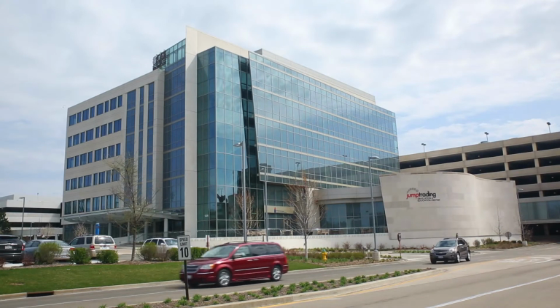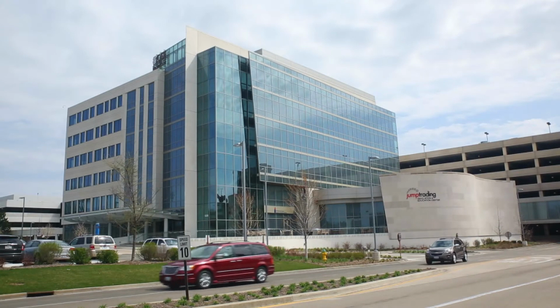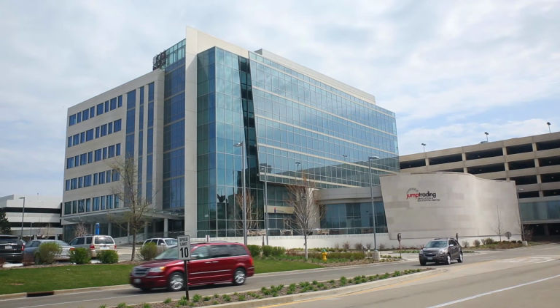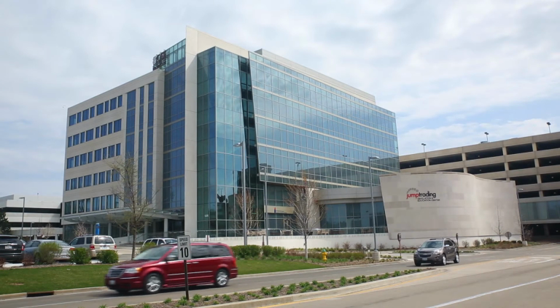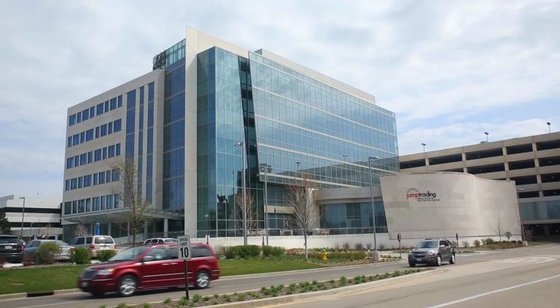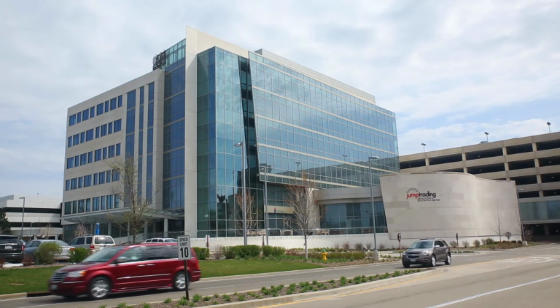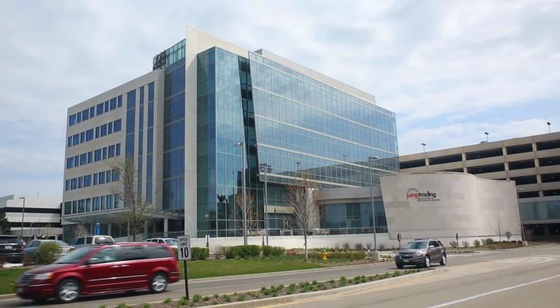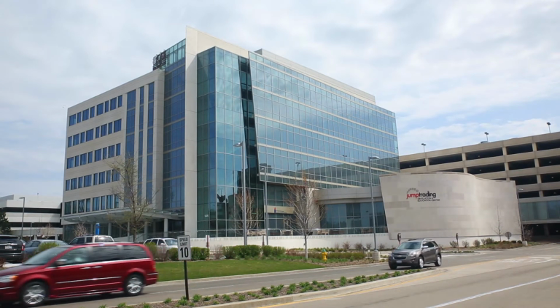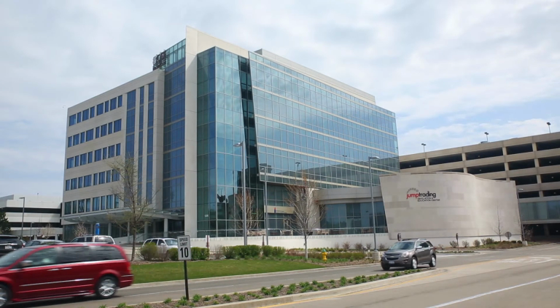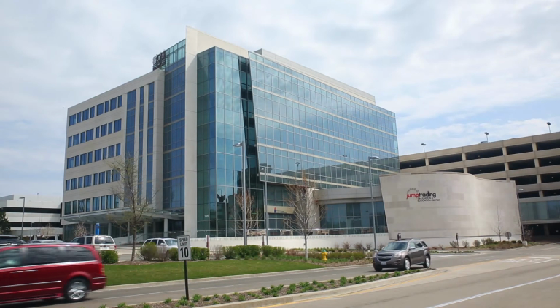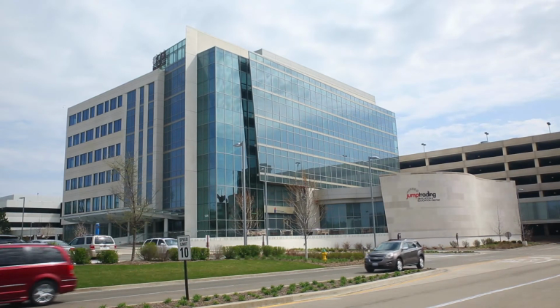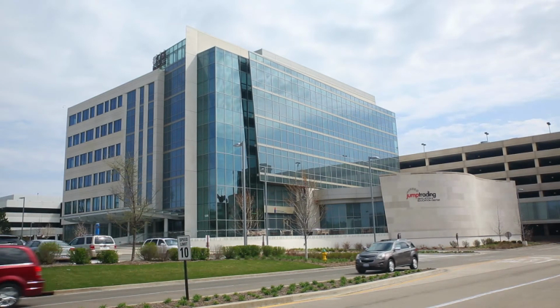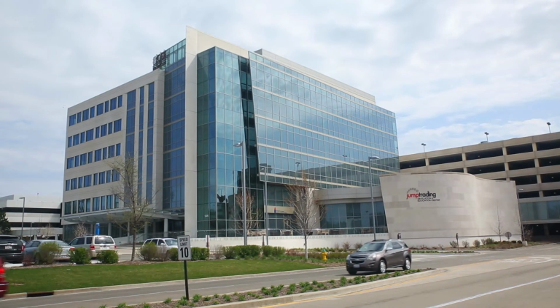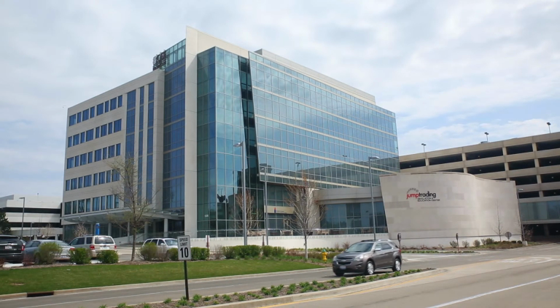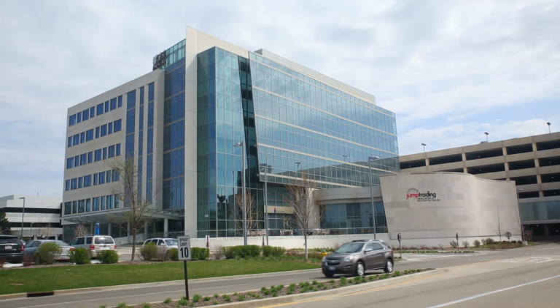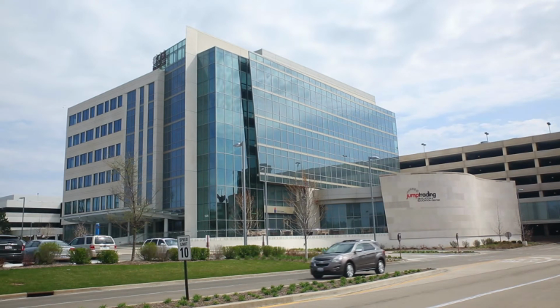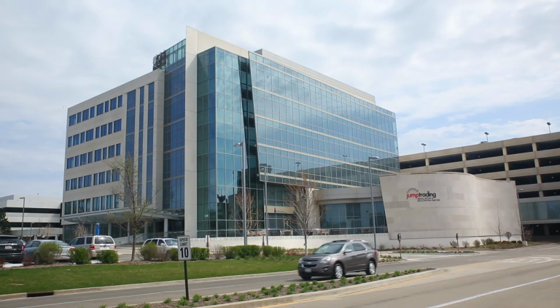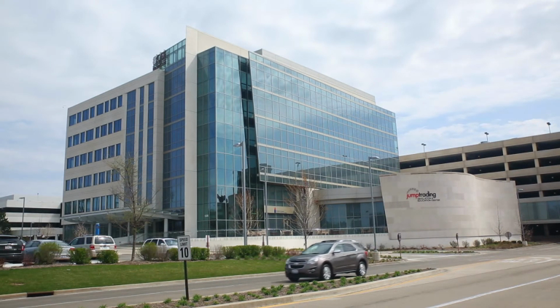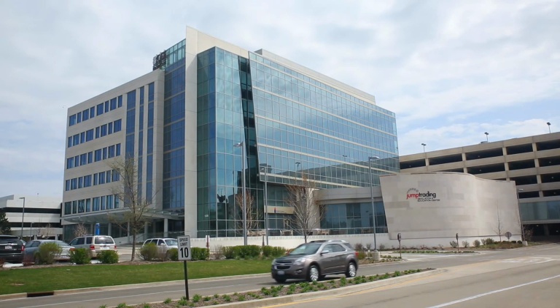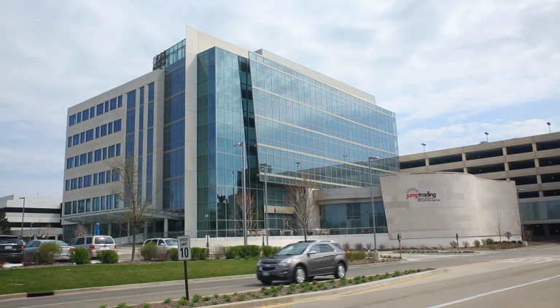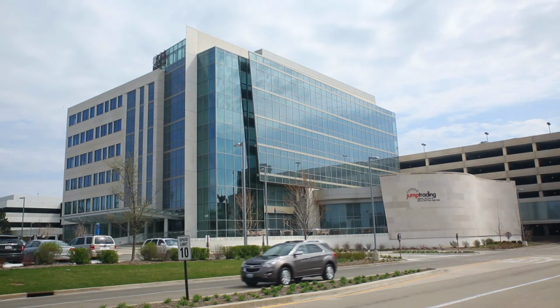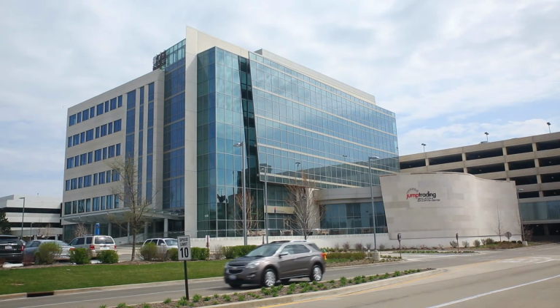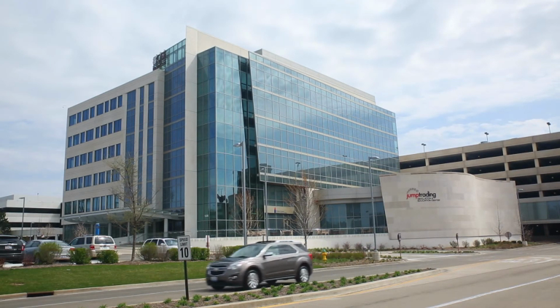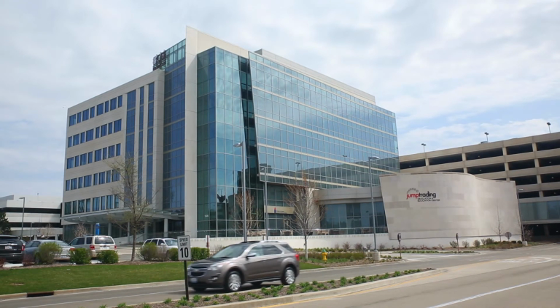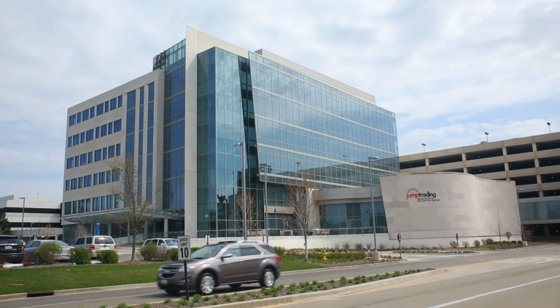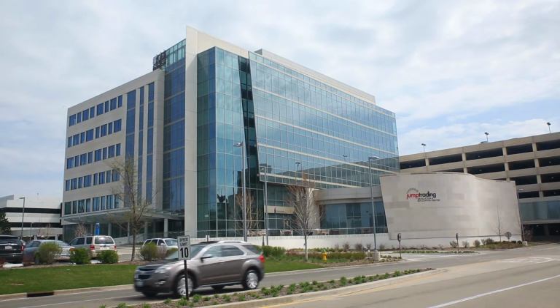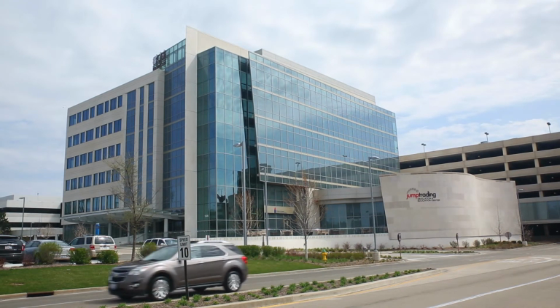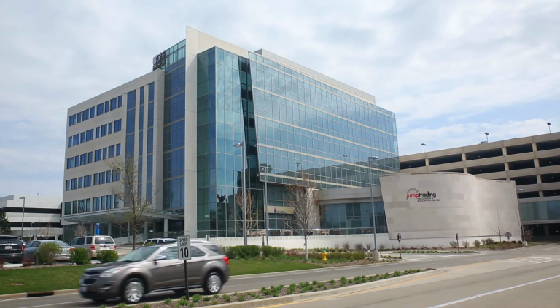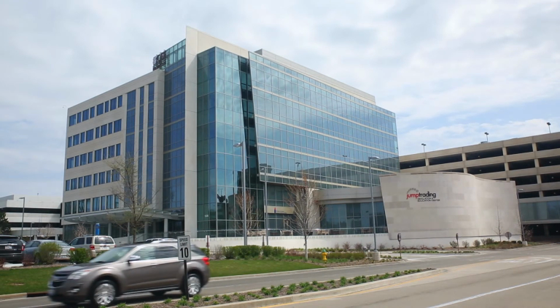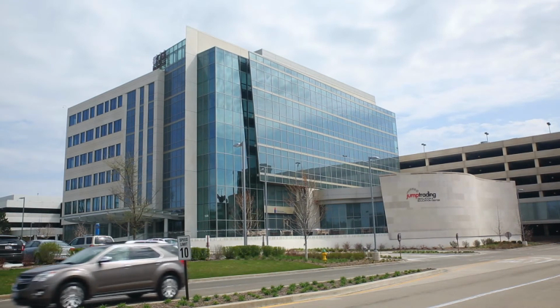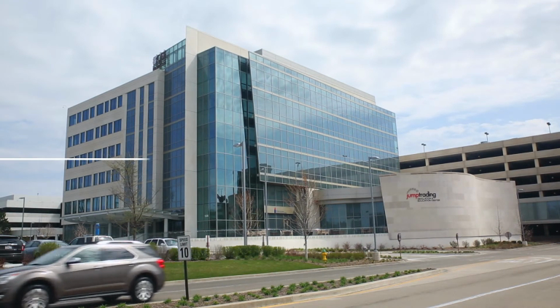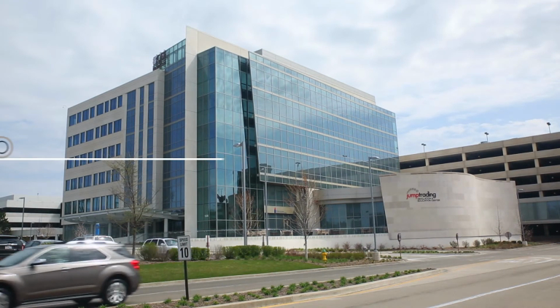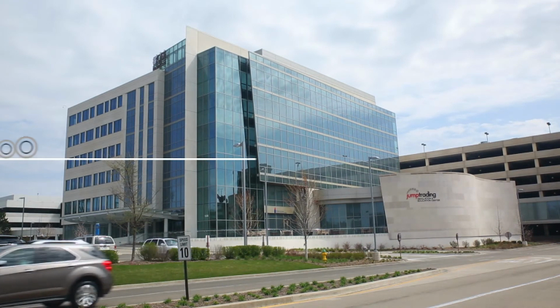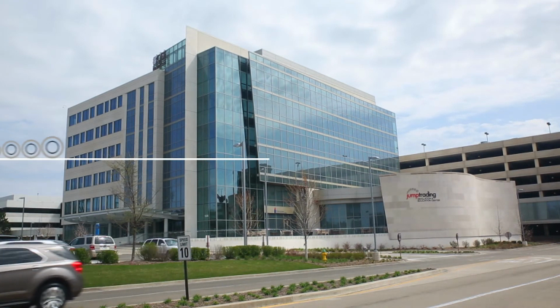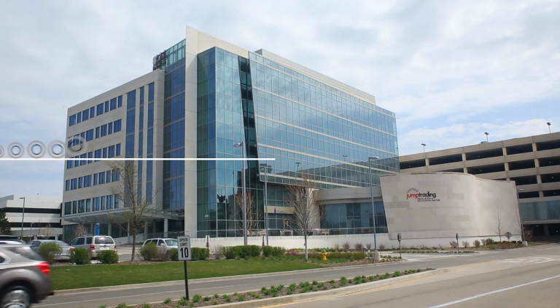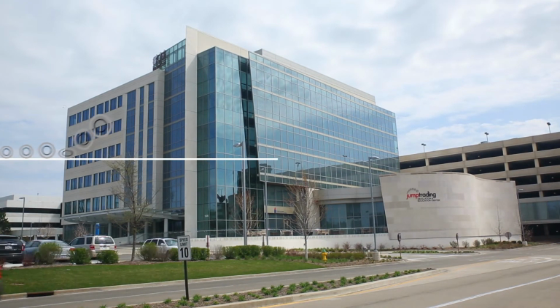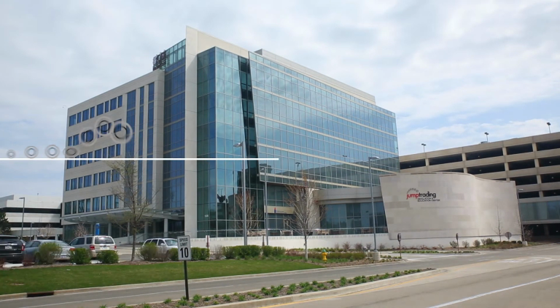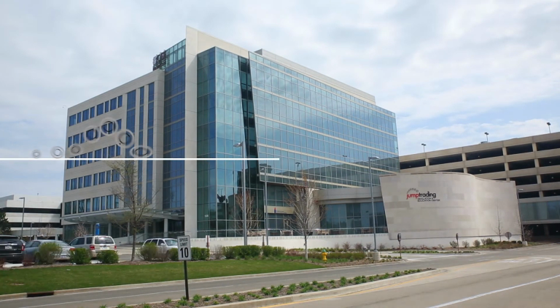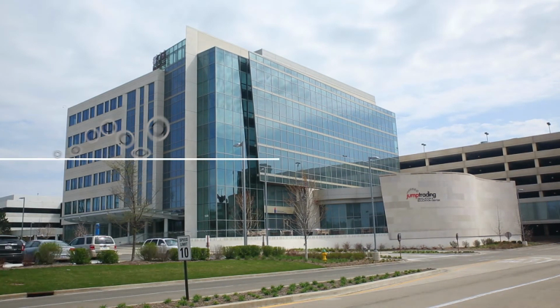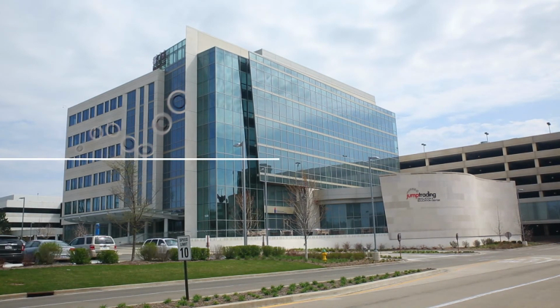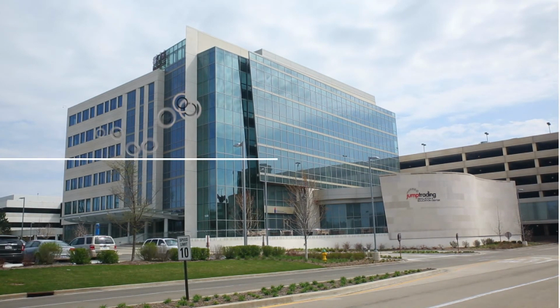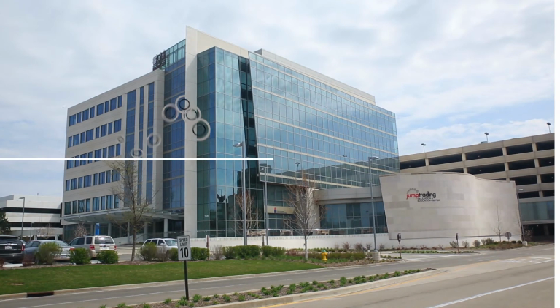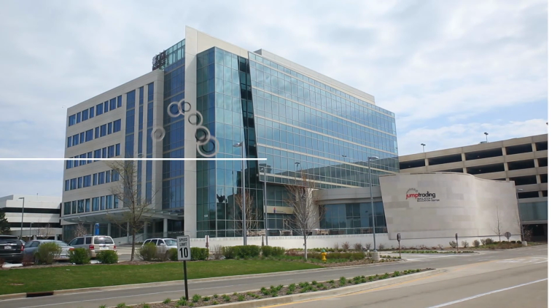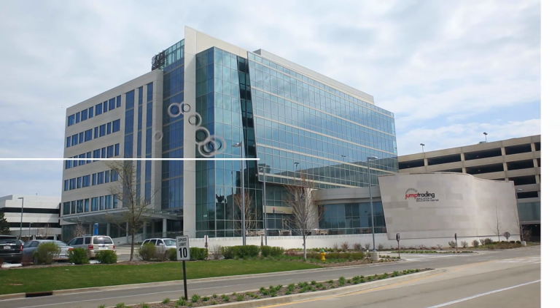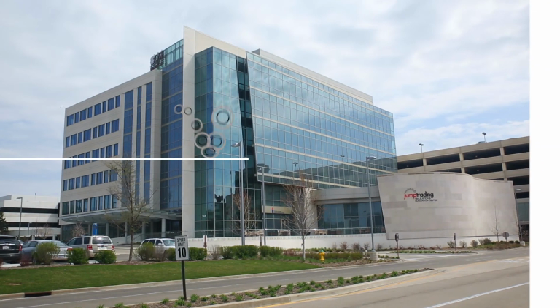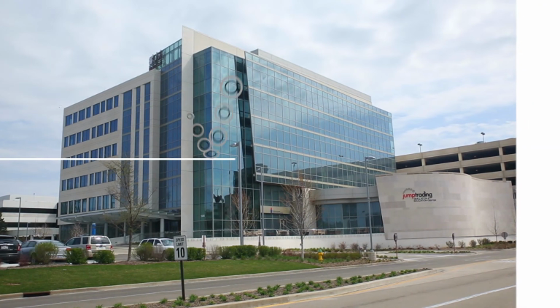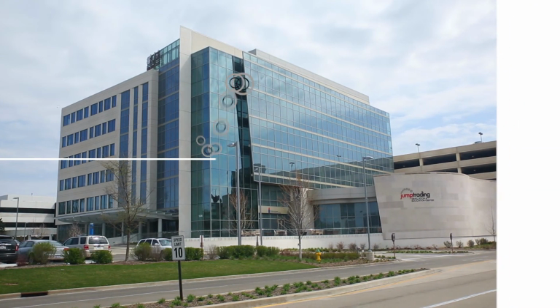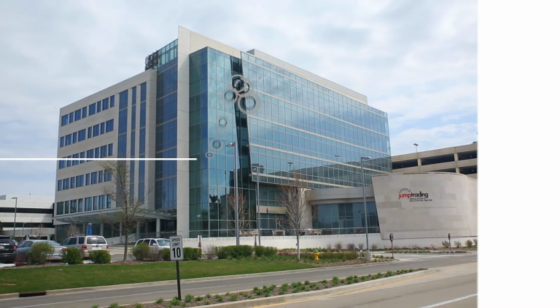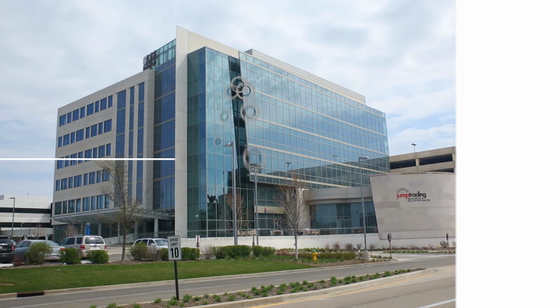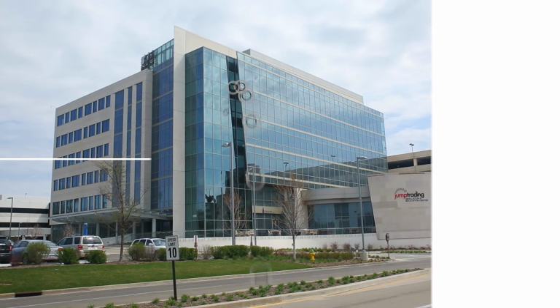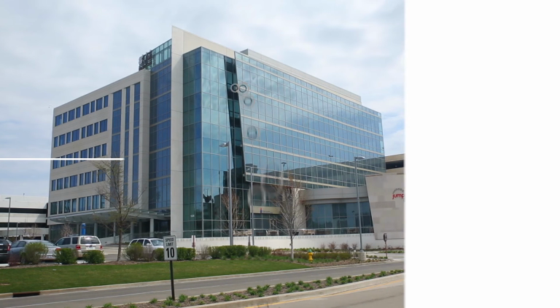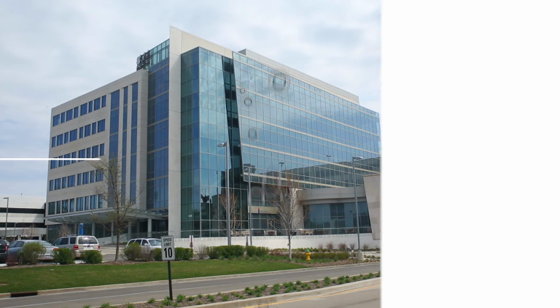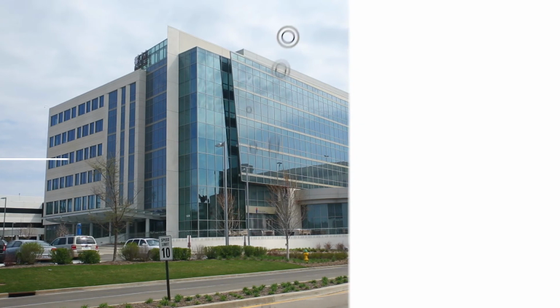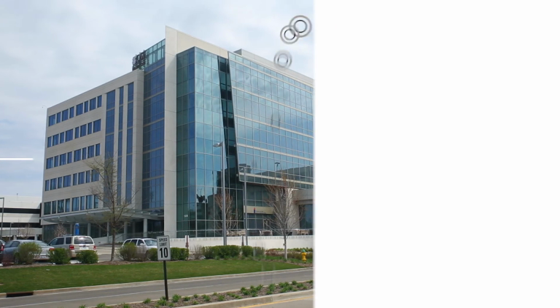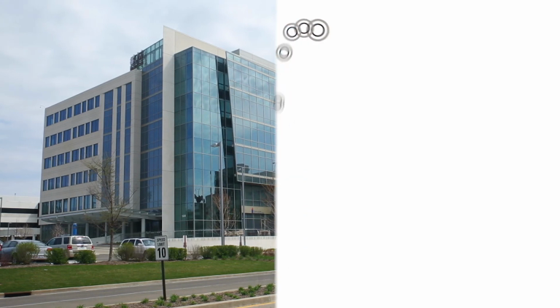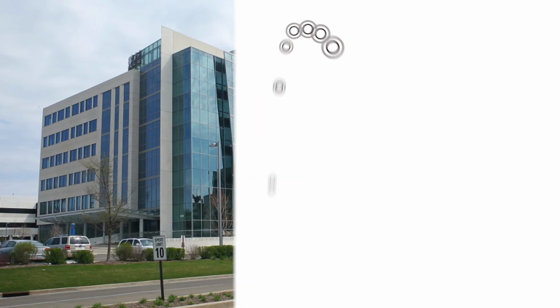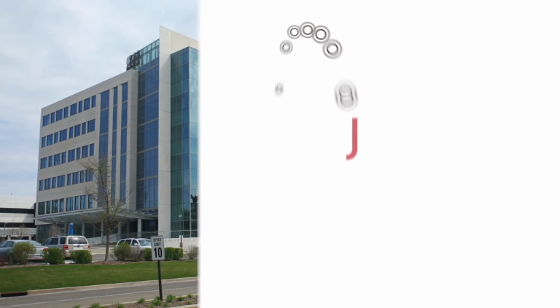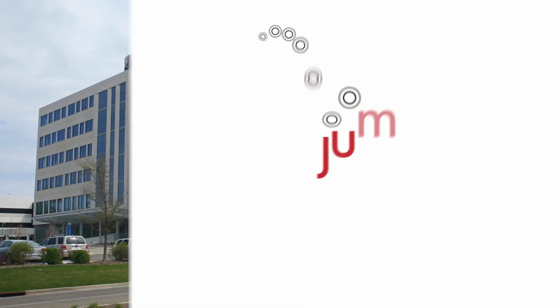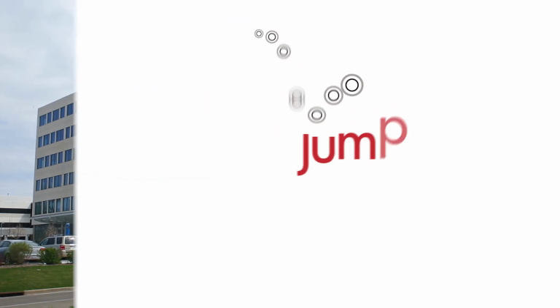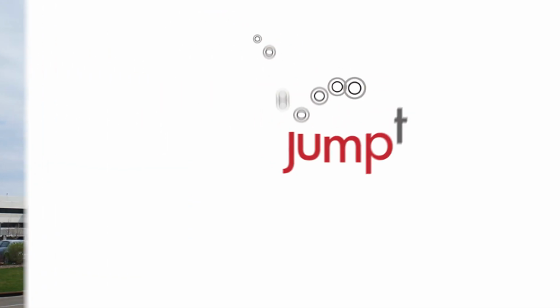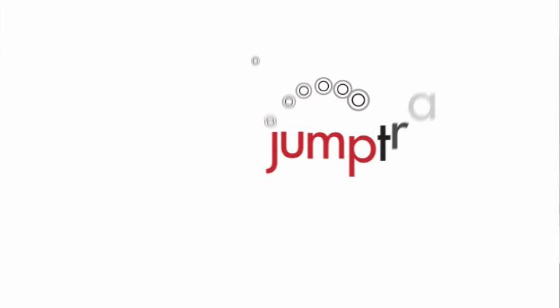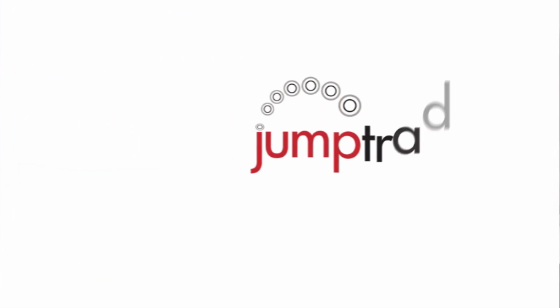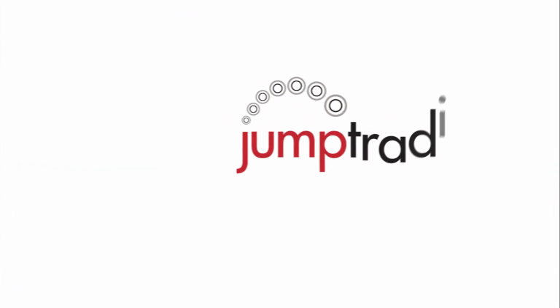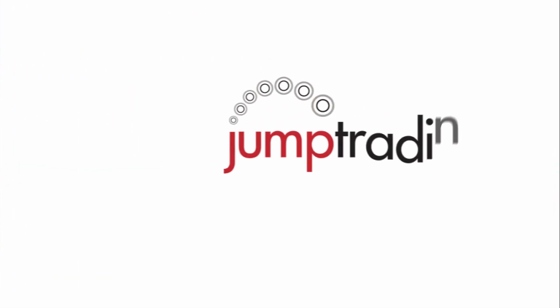Setting an expectation for the very highest performance in everything we do is what JUMP stands for. We really stand for excellence.